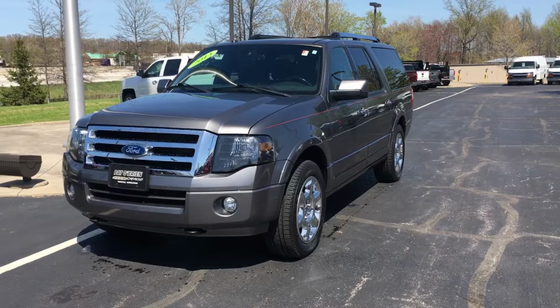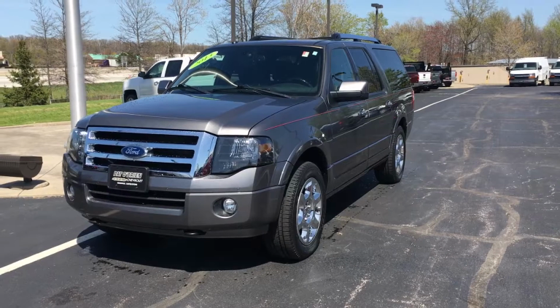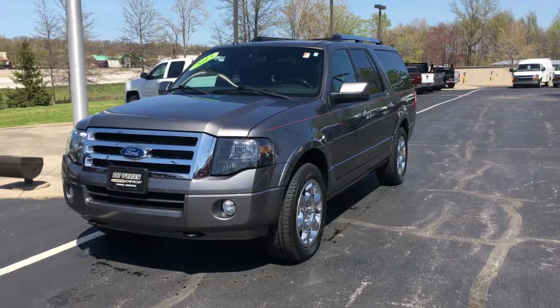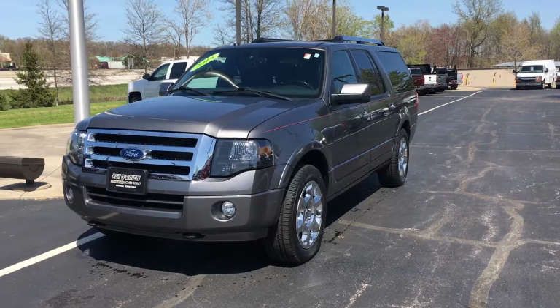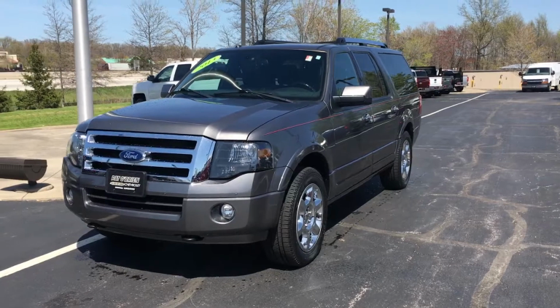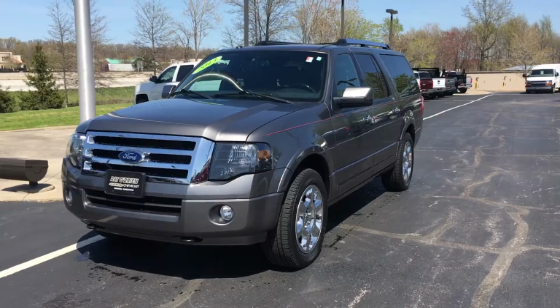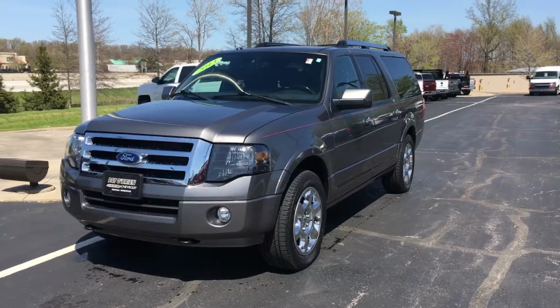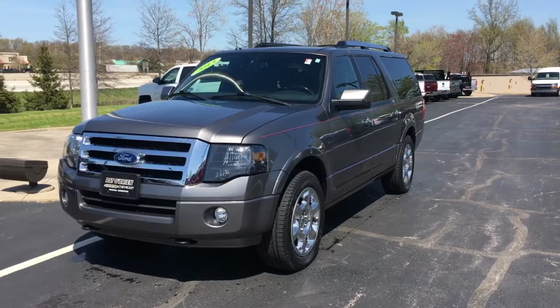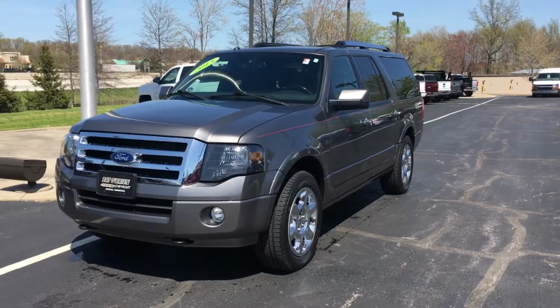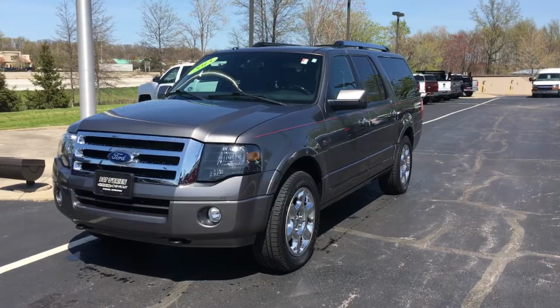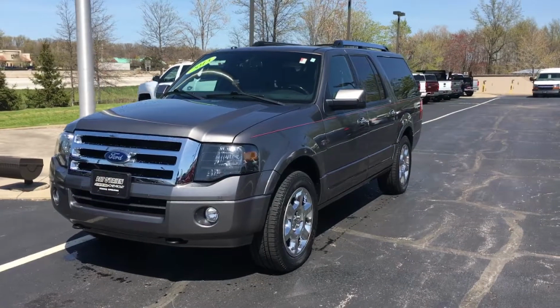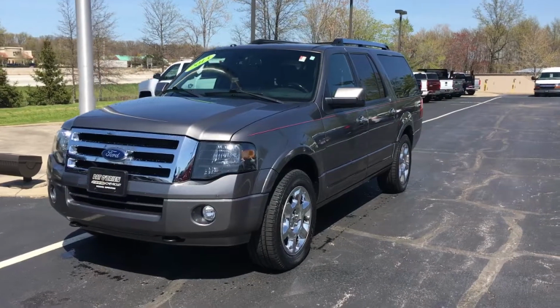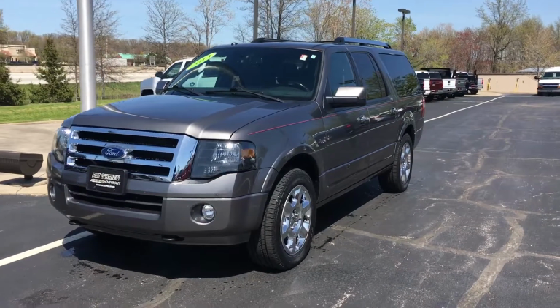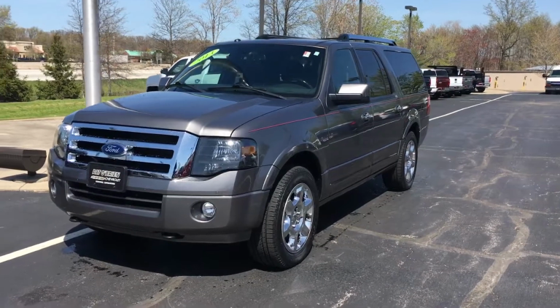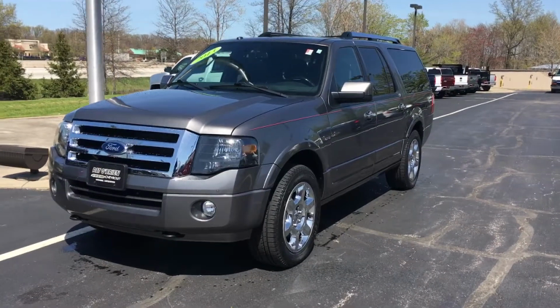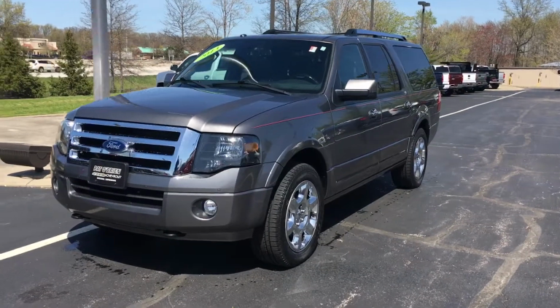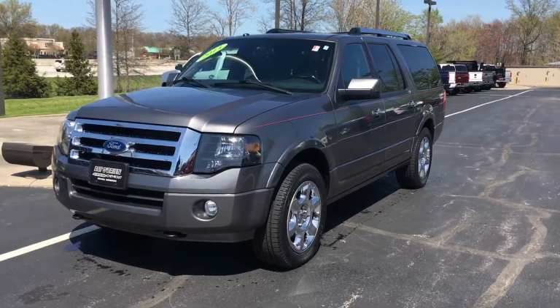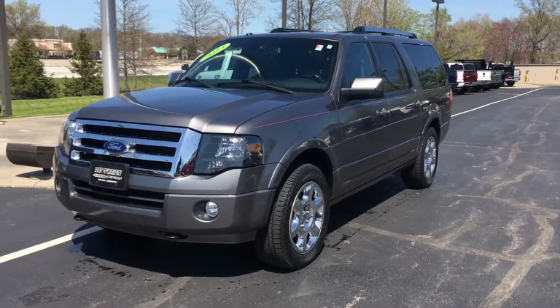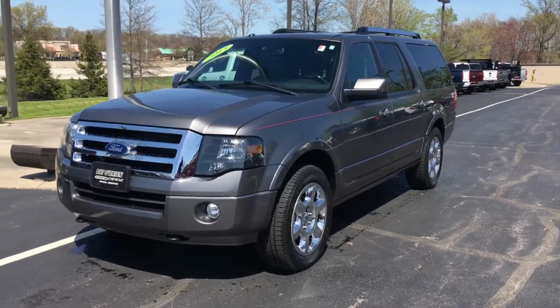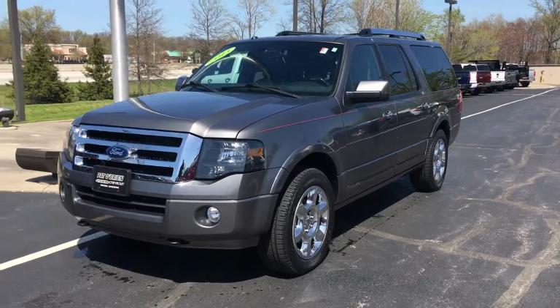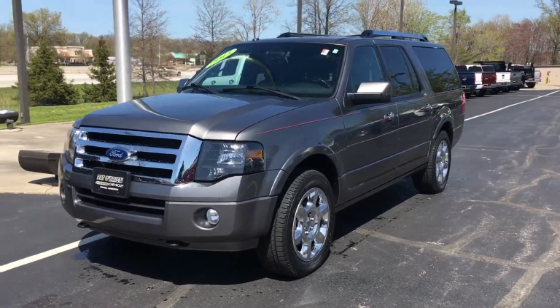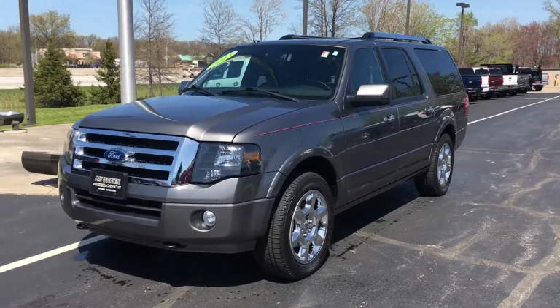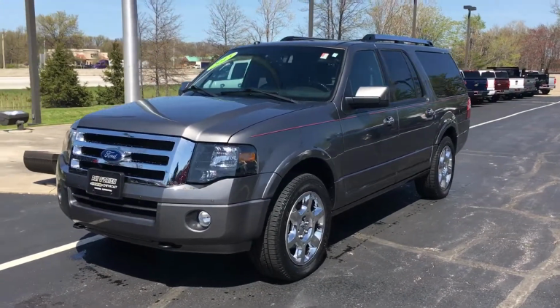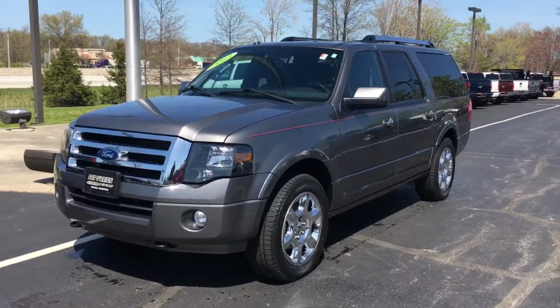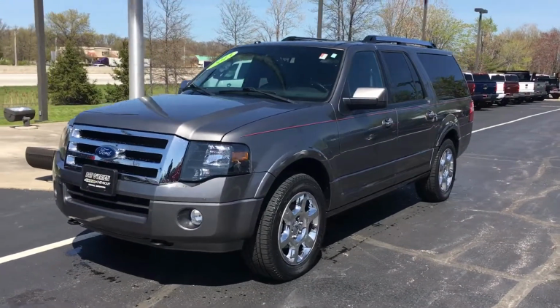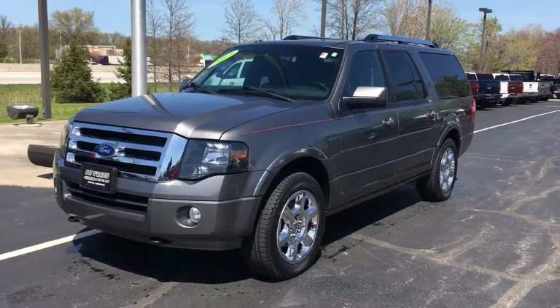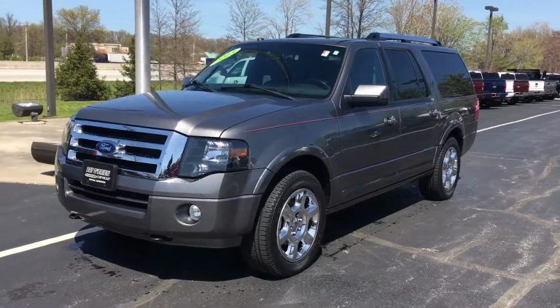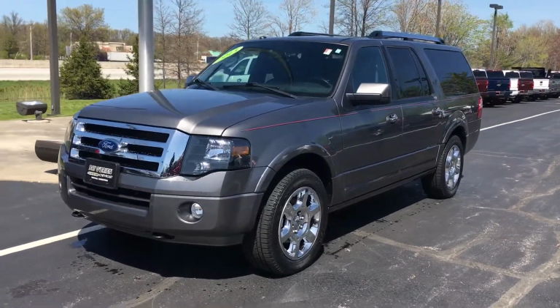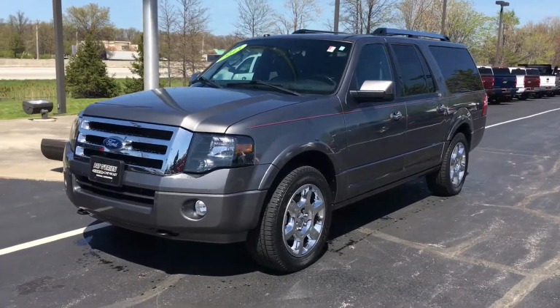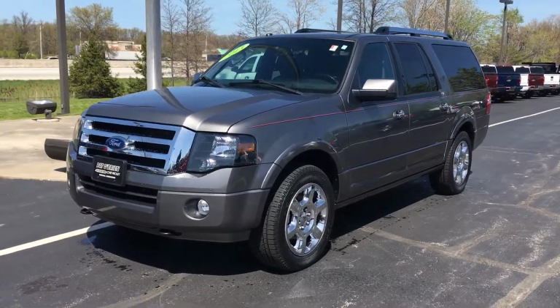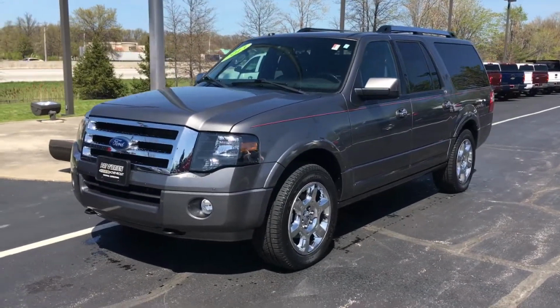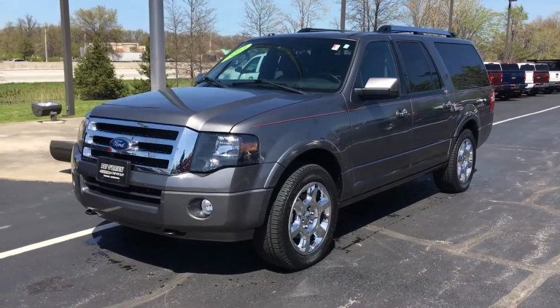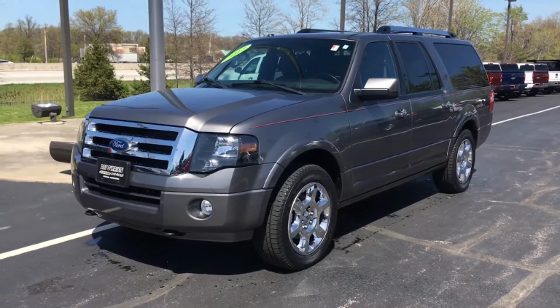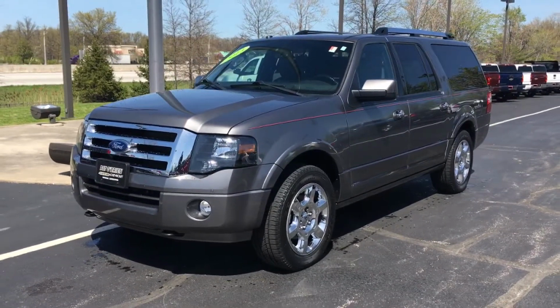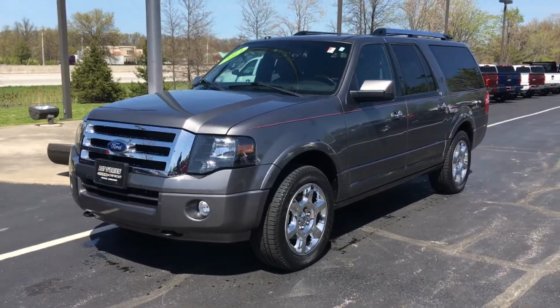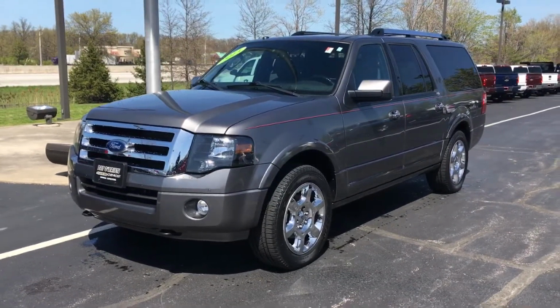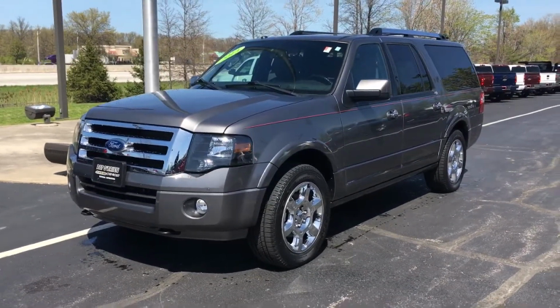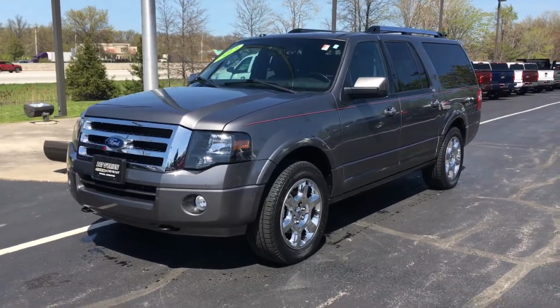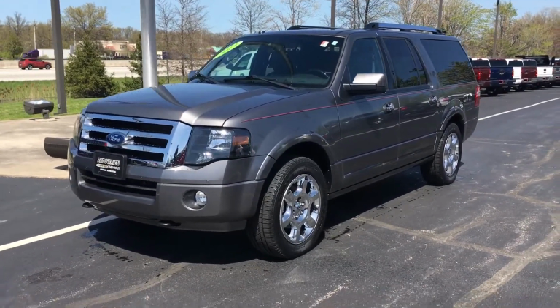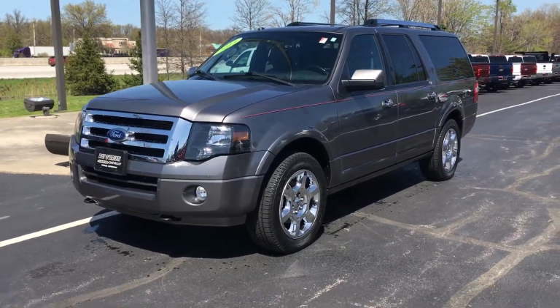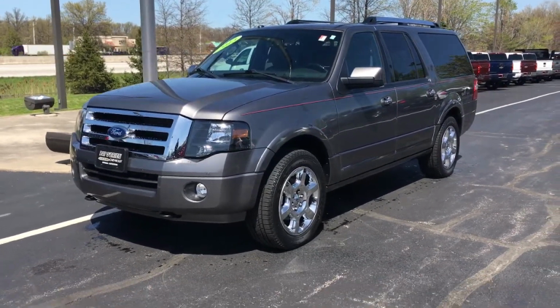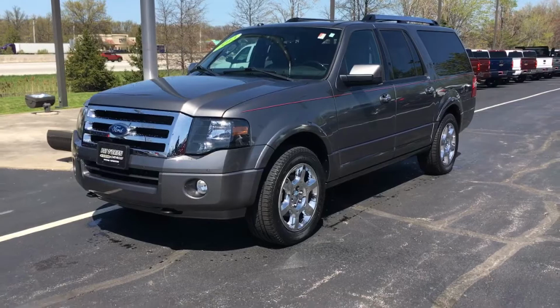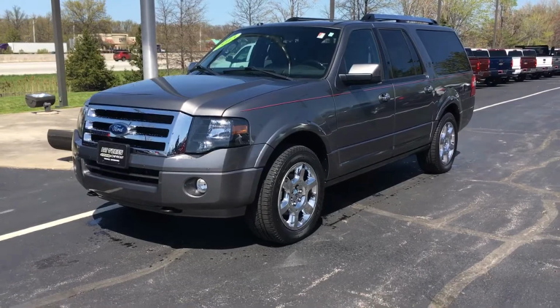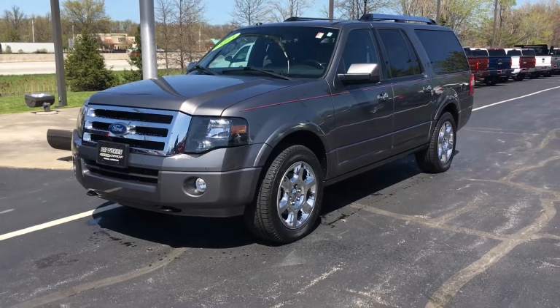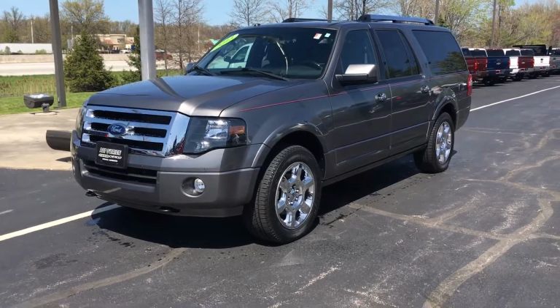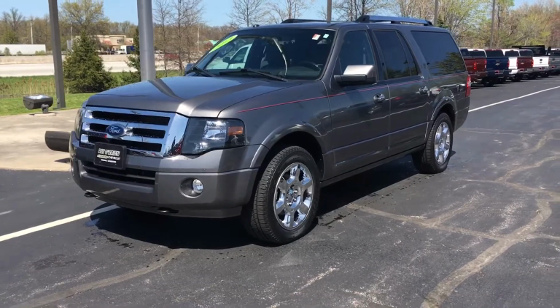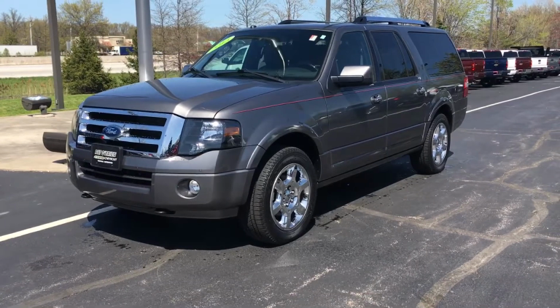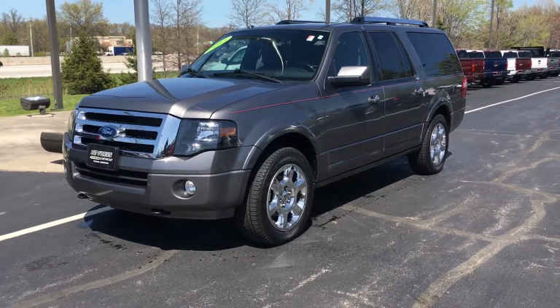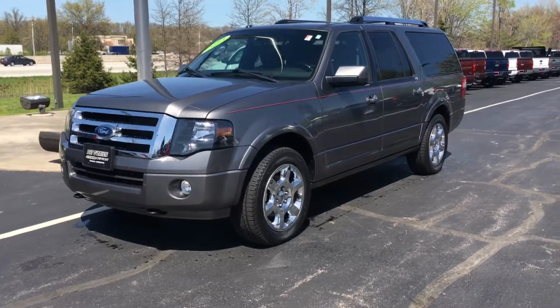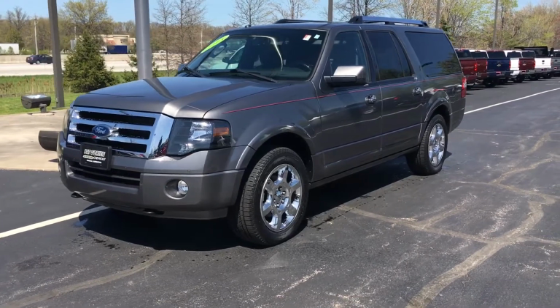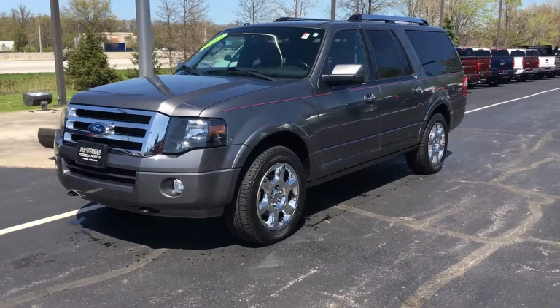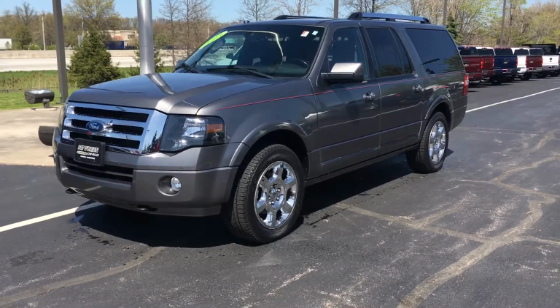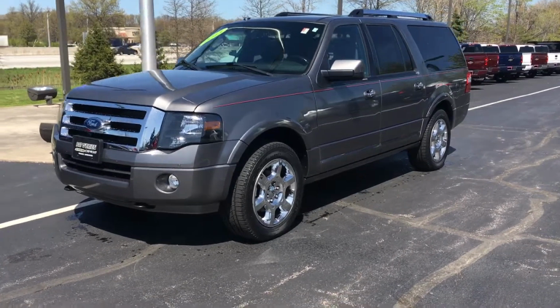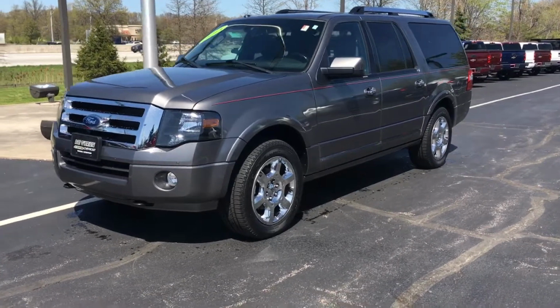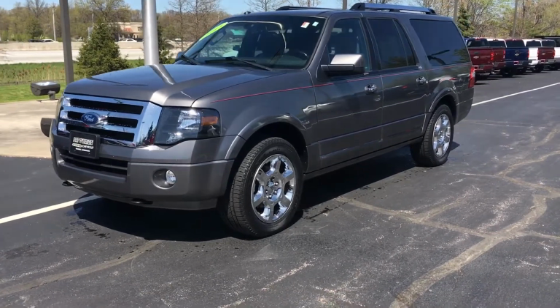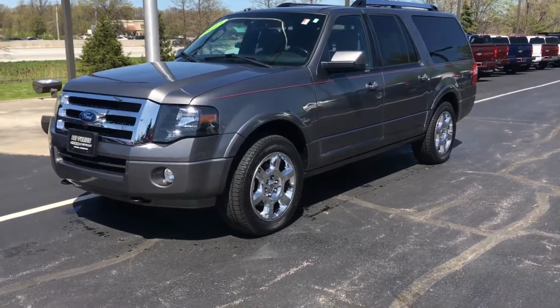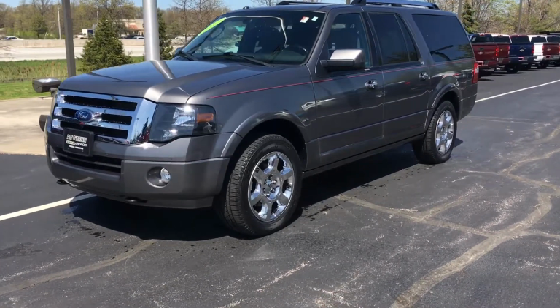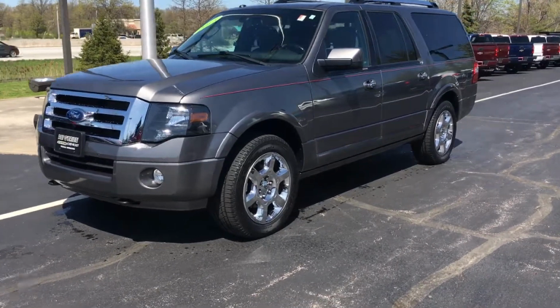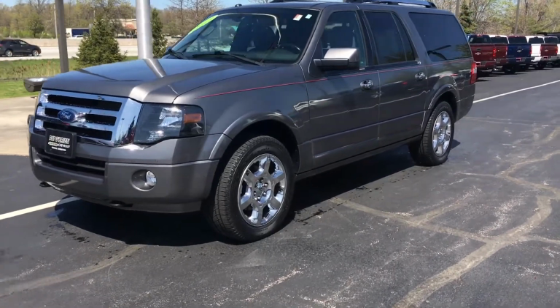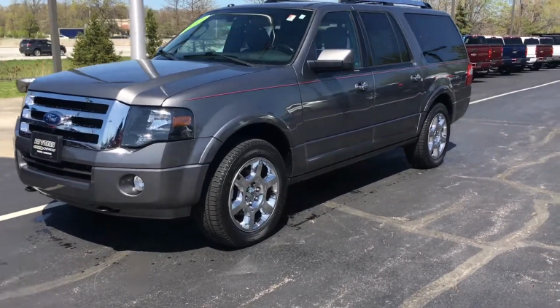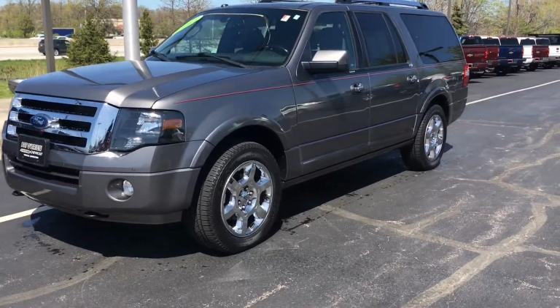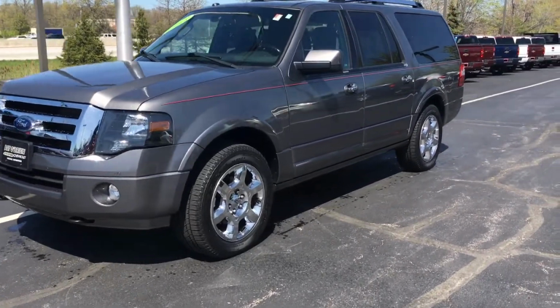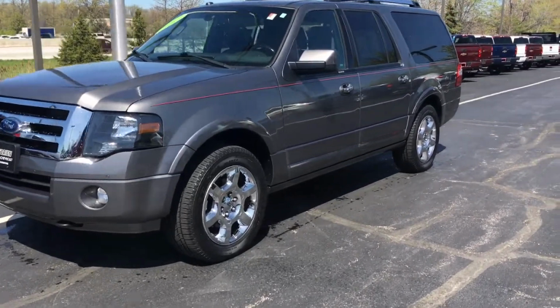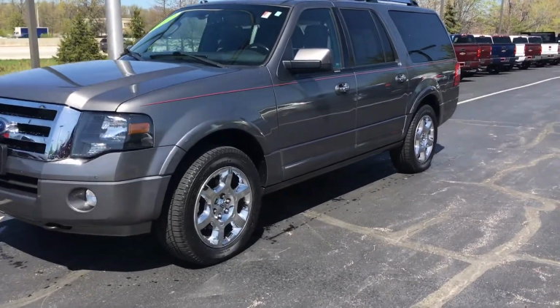How you doing? This is Kevin from Paddle Brian Chevrolet in Westlake, just sending you a quick walk around video of the 2013 Ford Expedition.